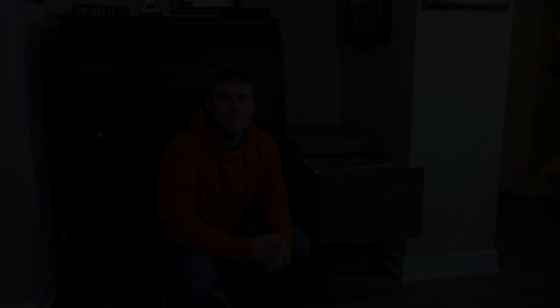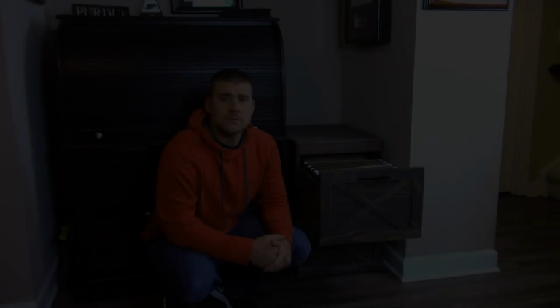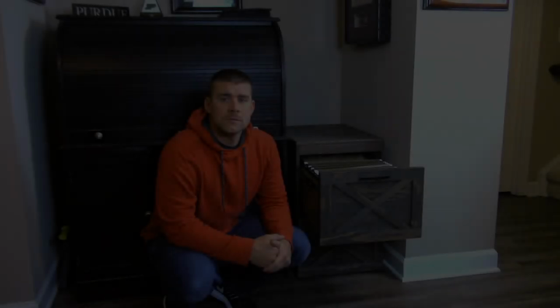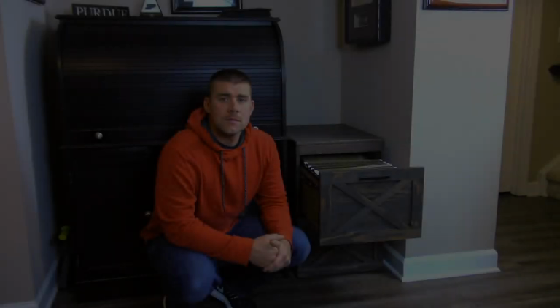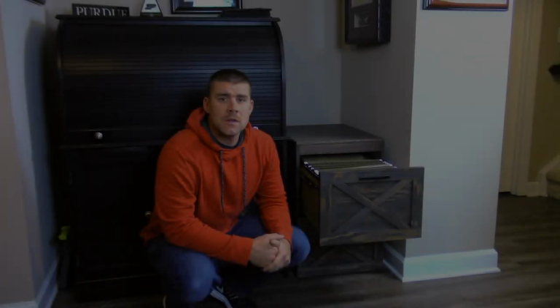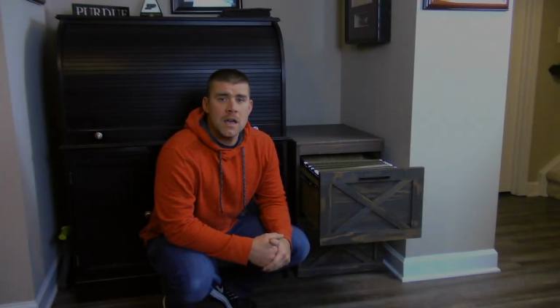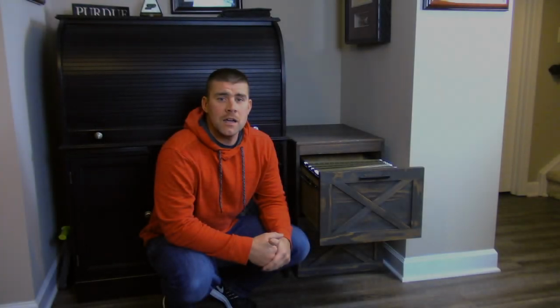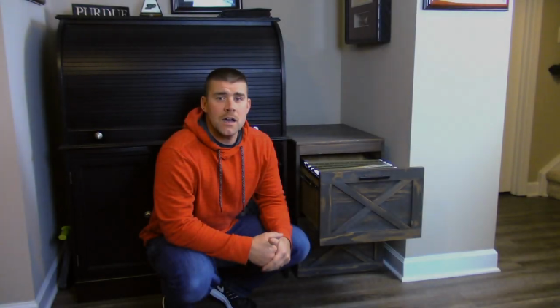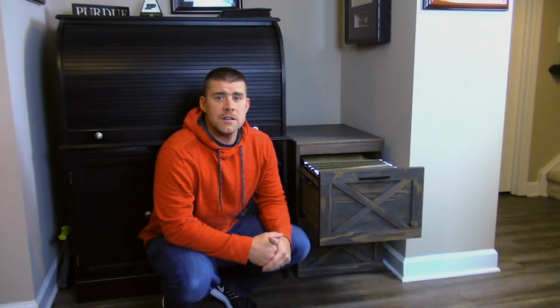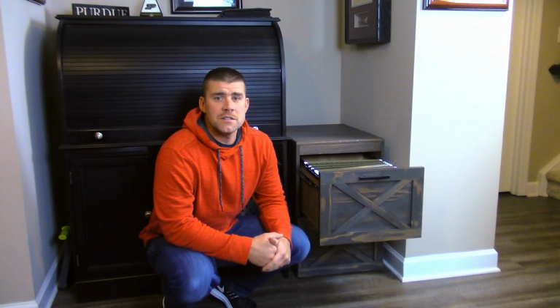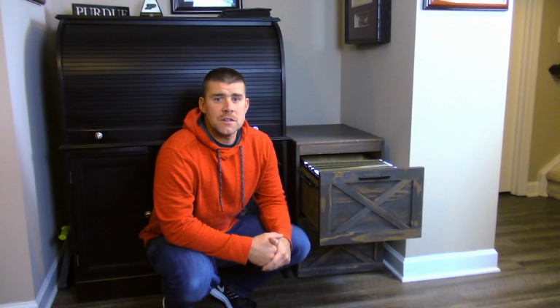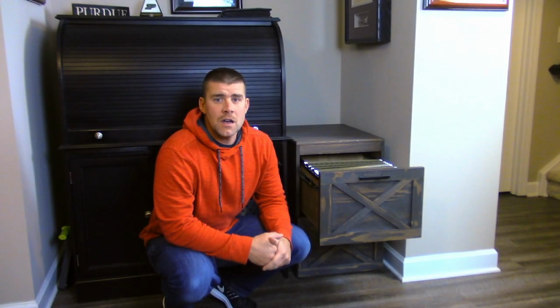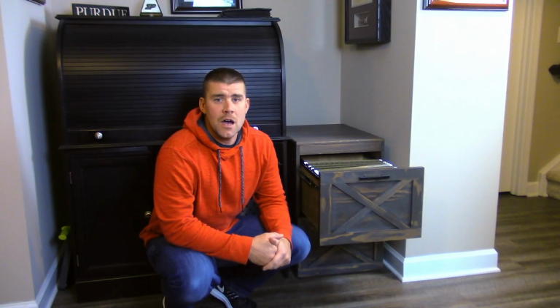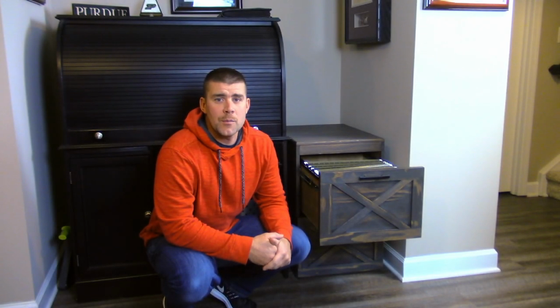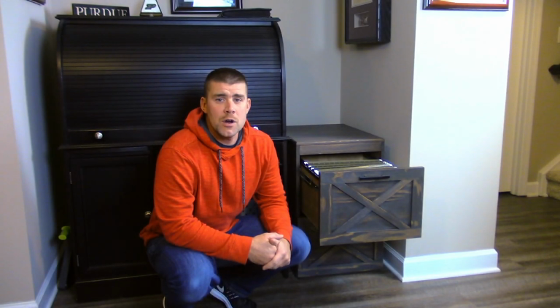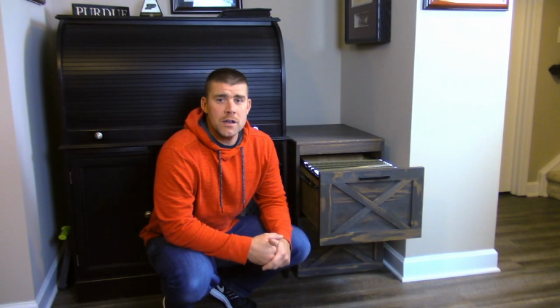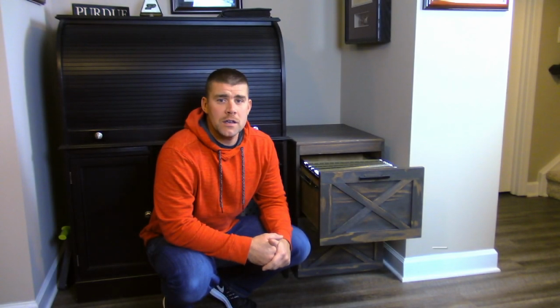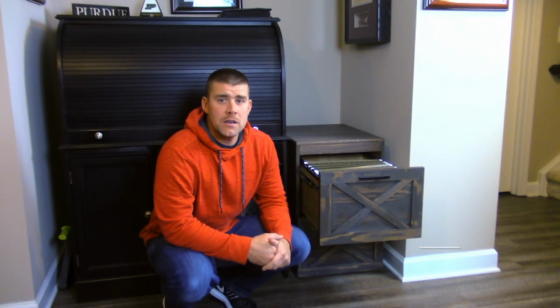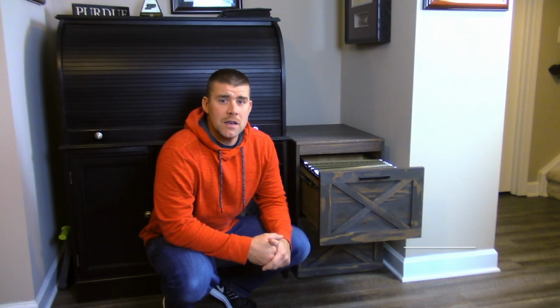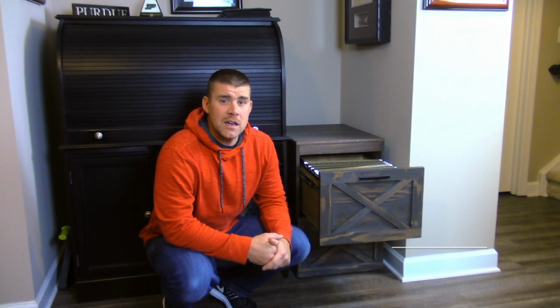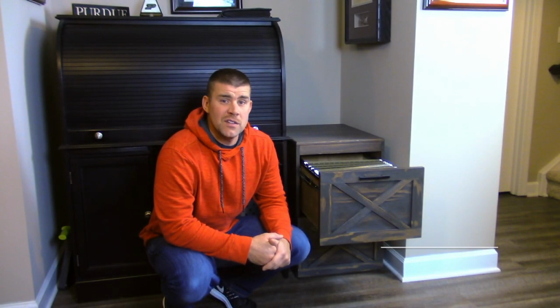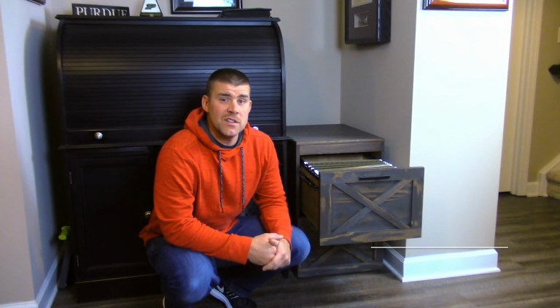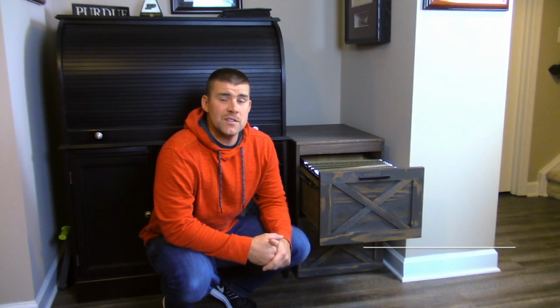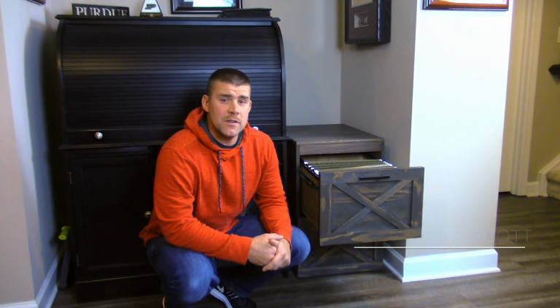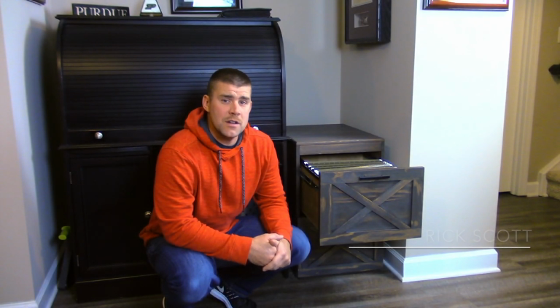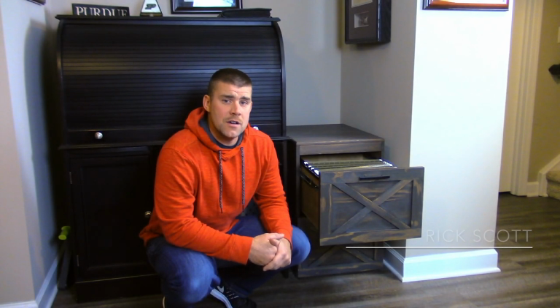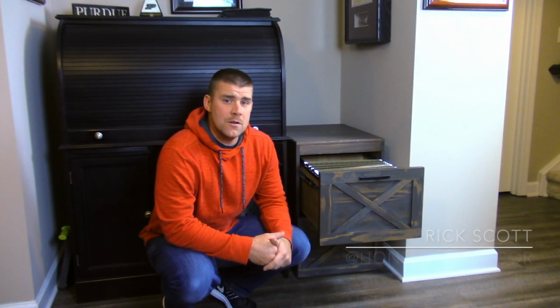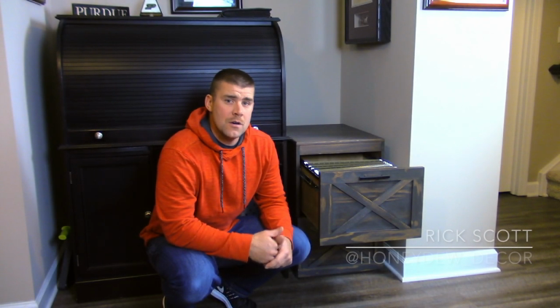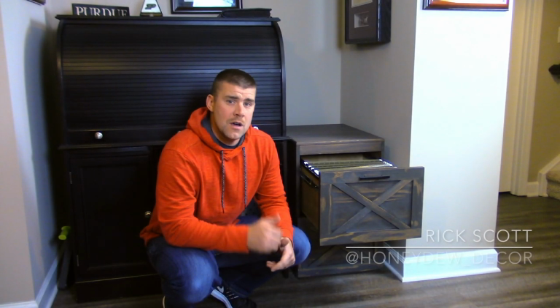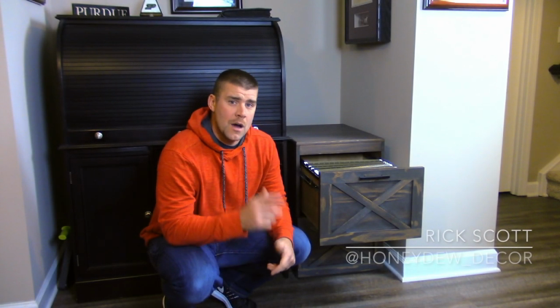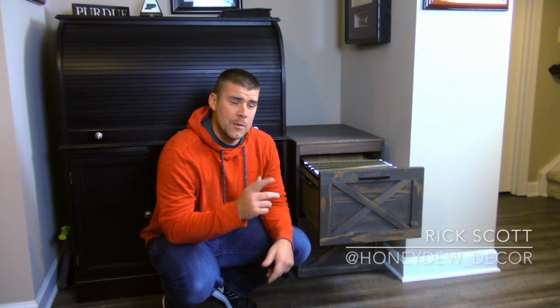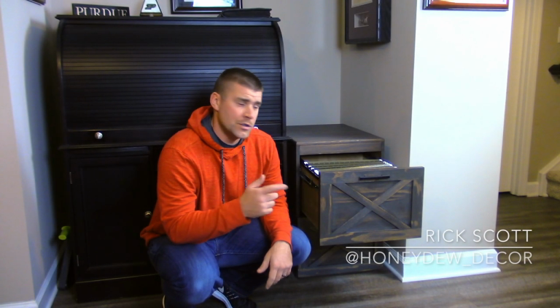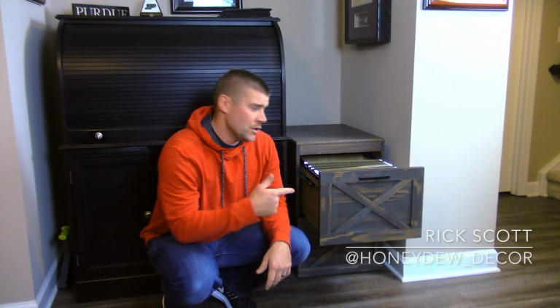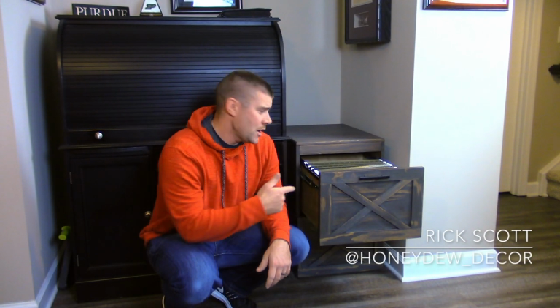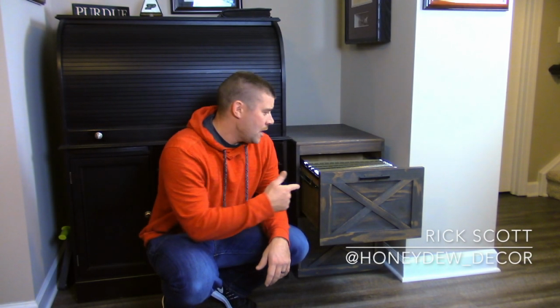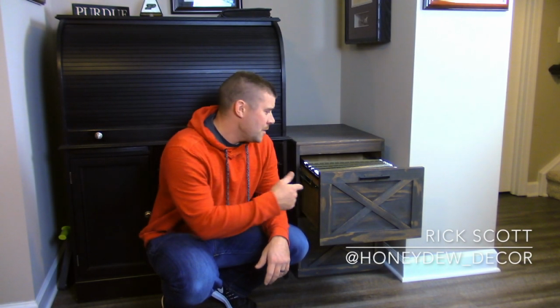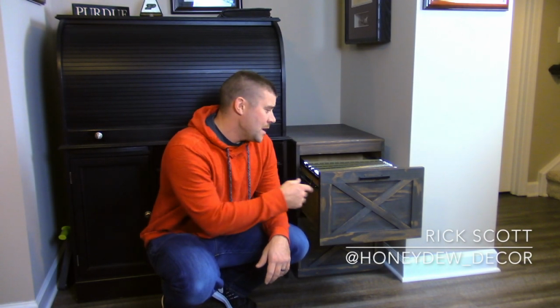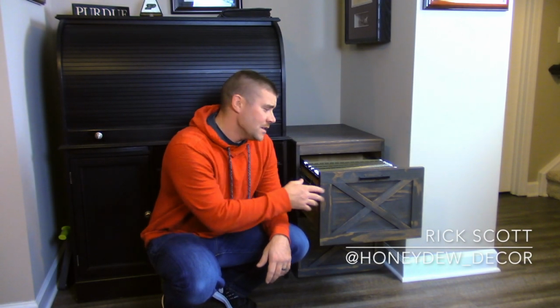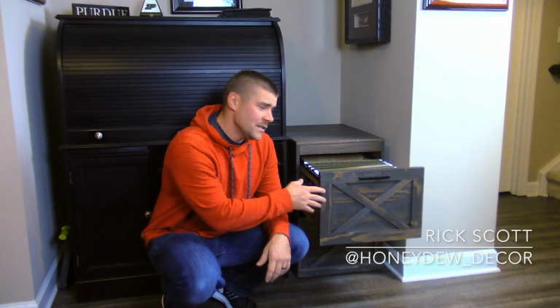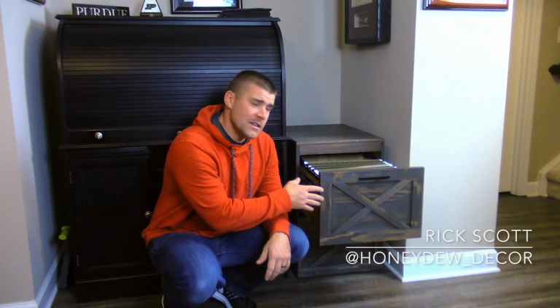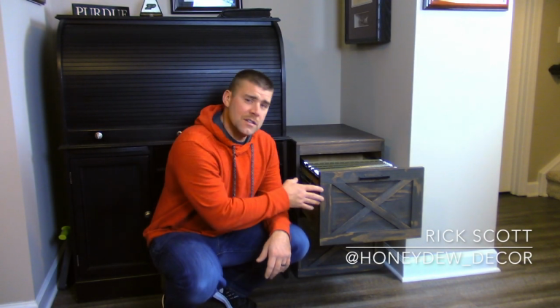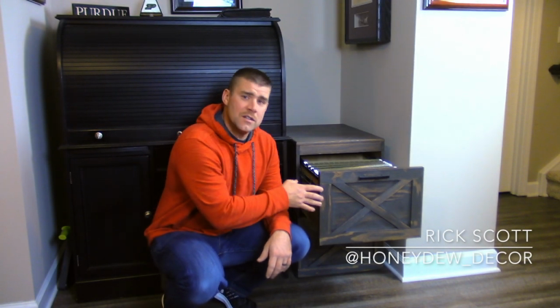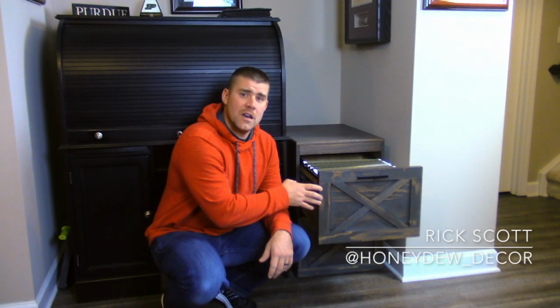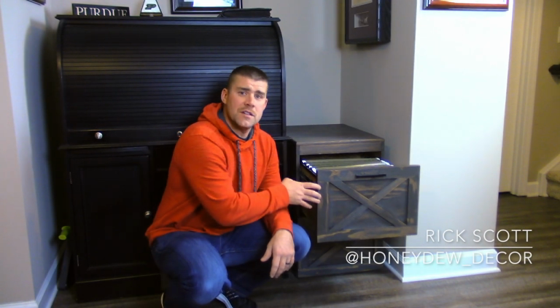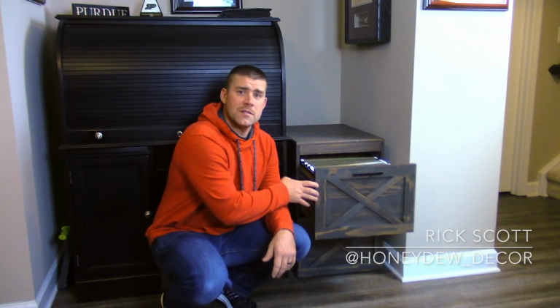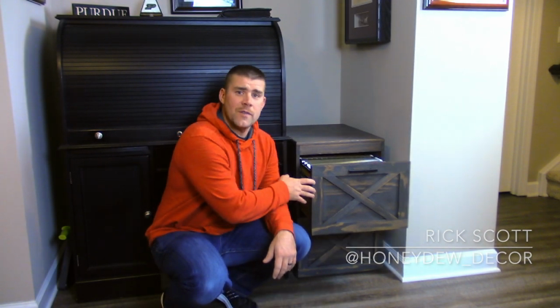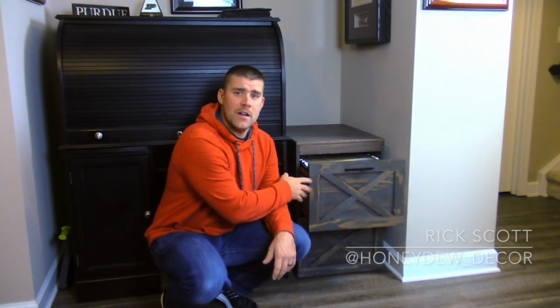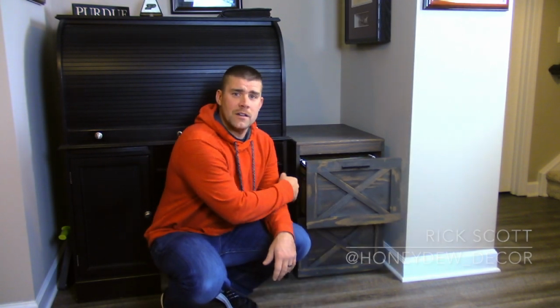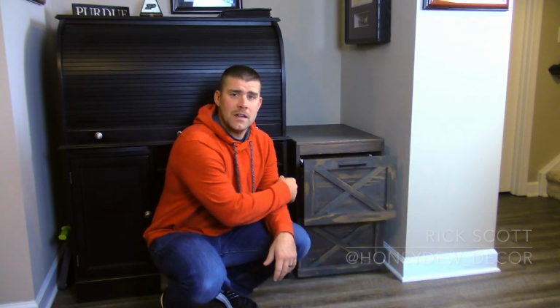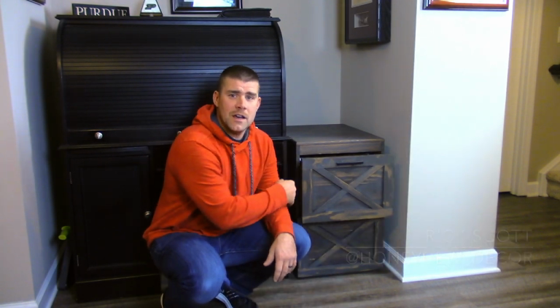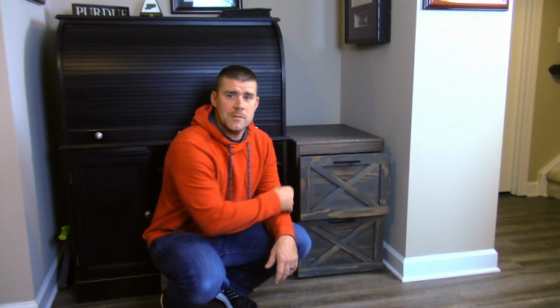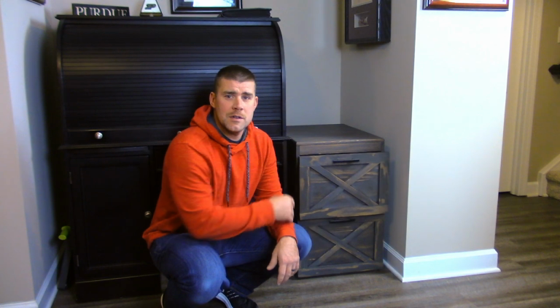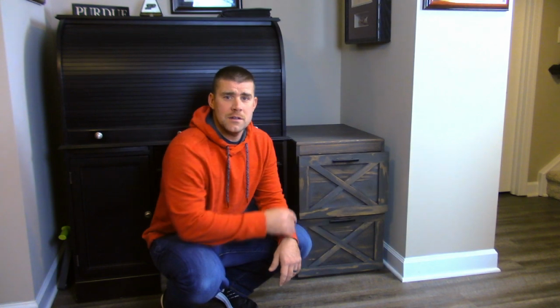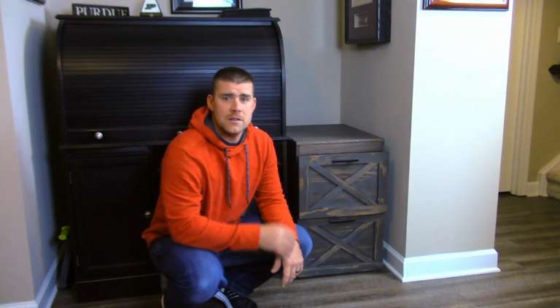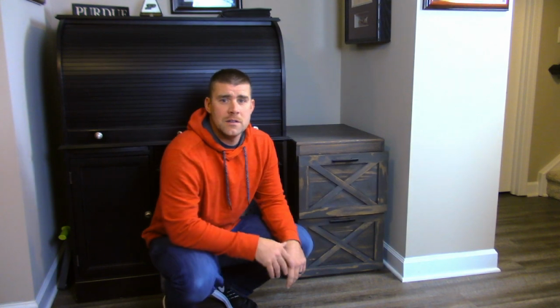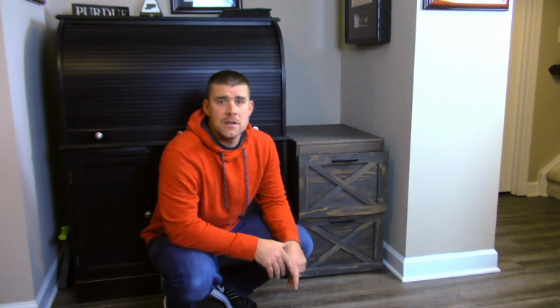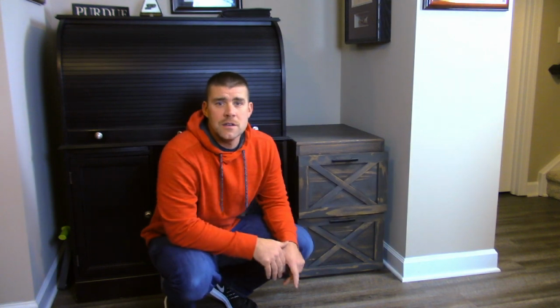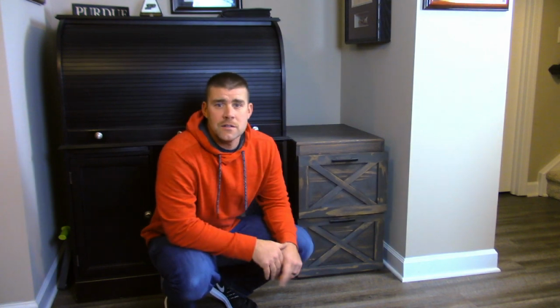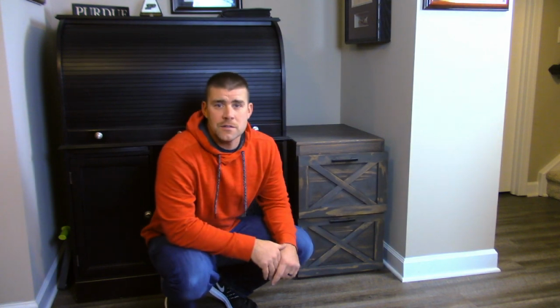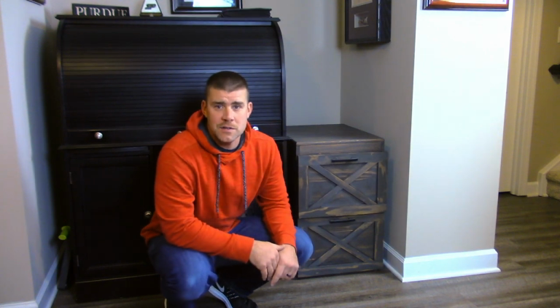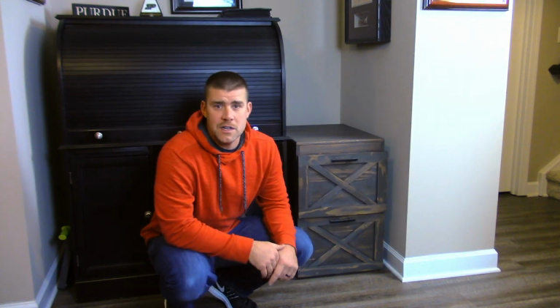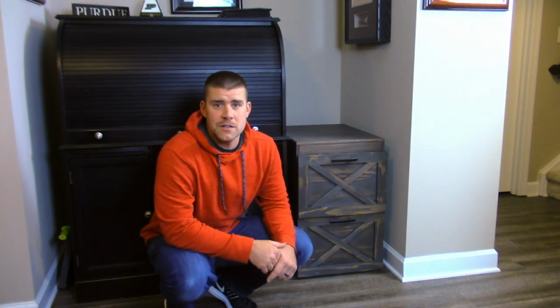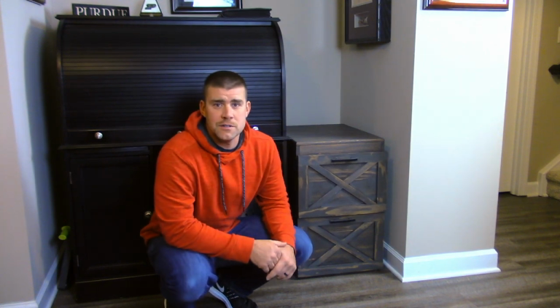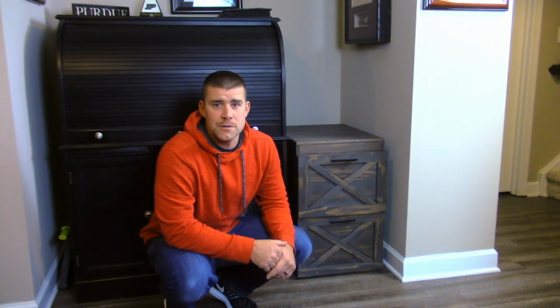Hey guys, I'm Rick and in this video I'm going to show you how I made this custom filing cabinet, so stay tuned.